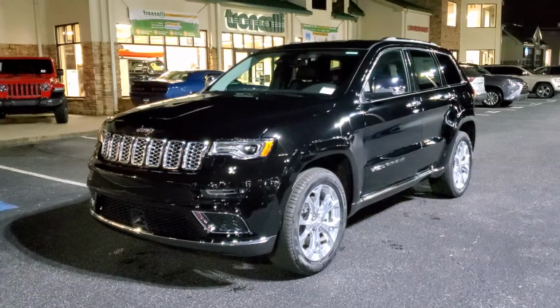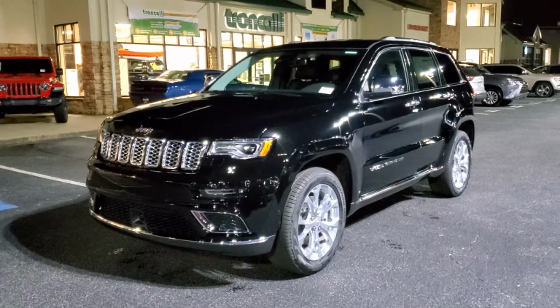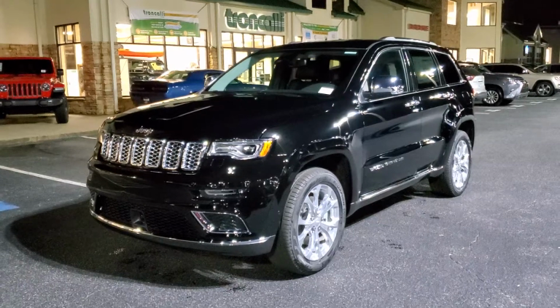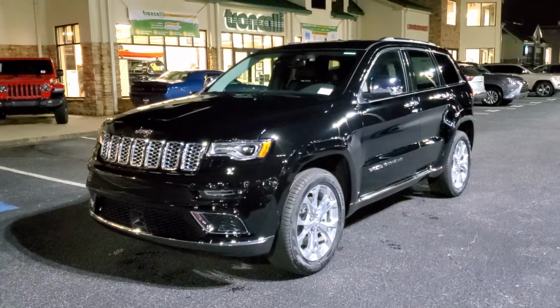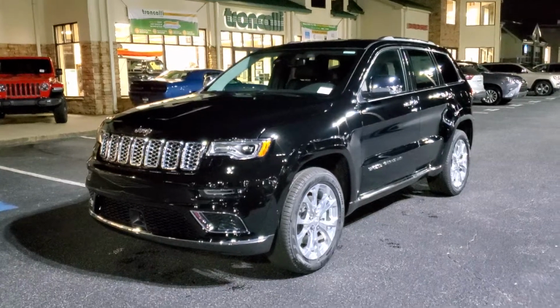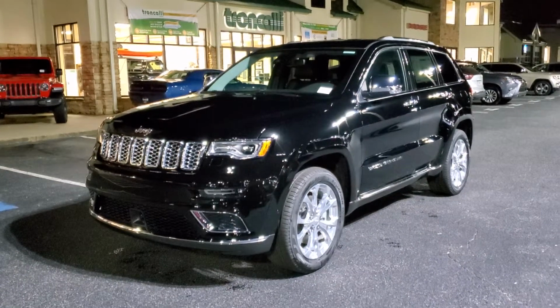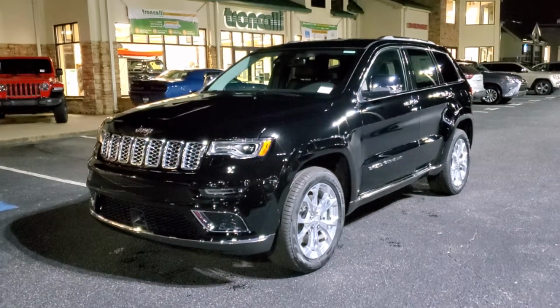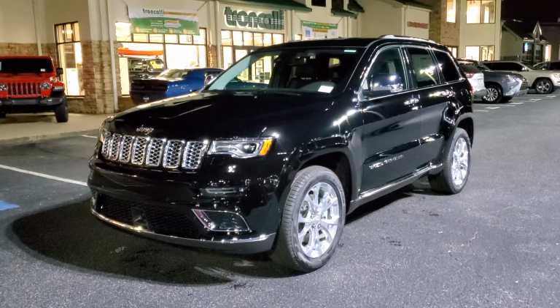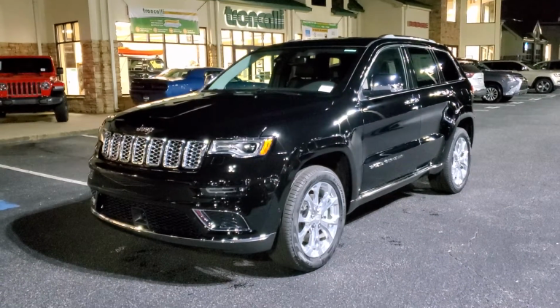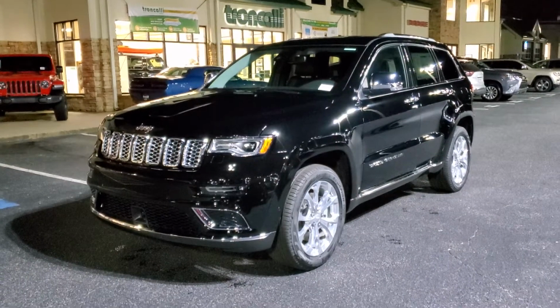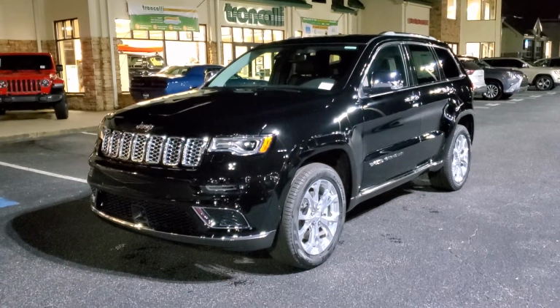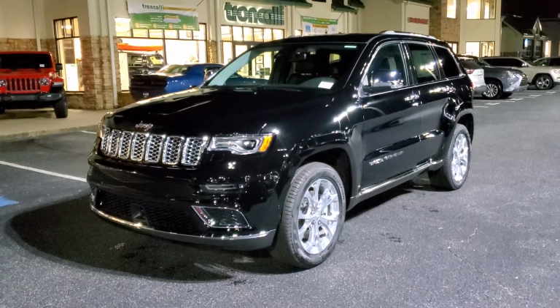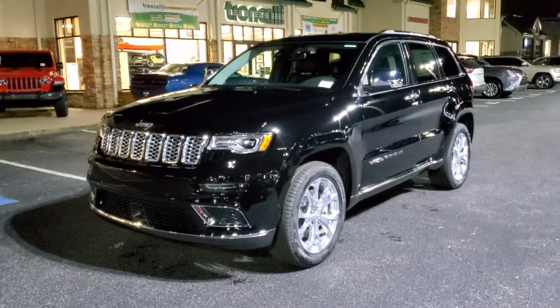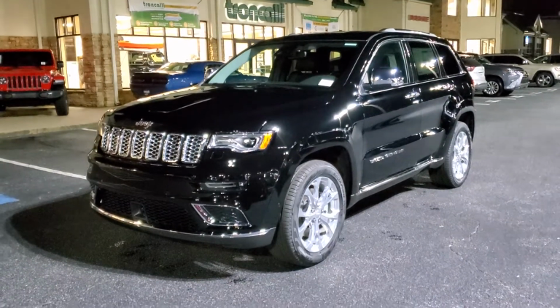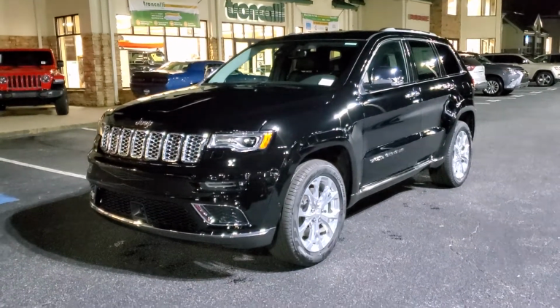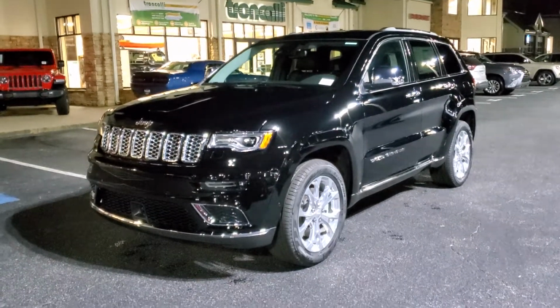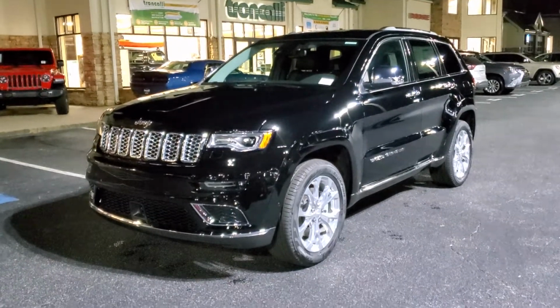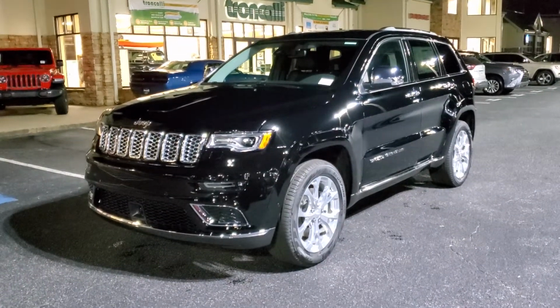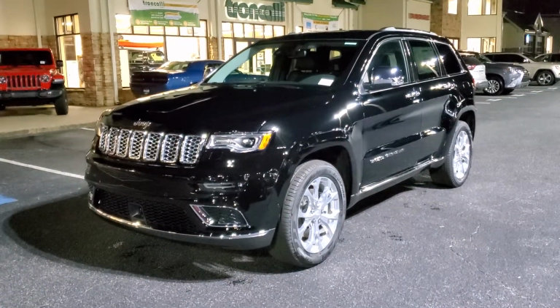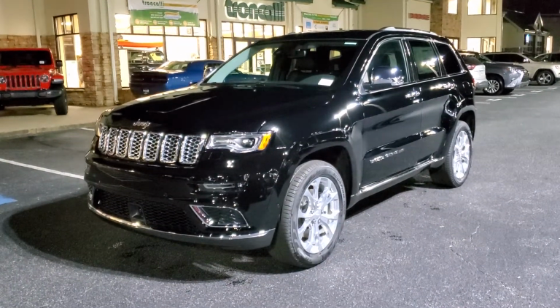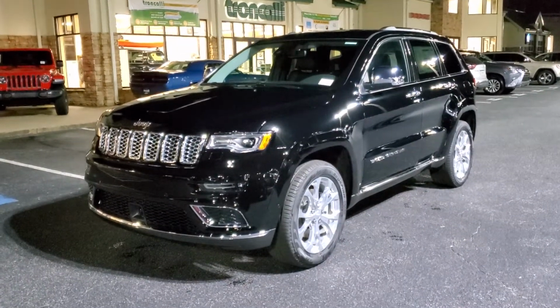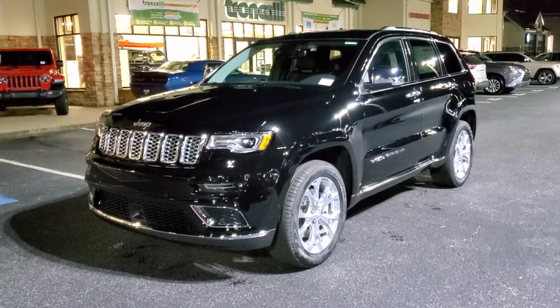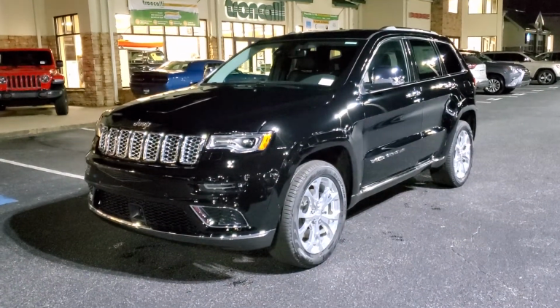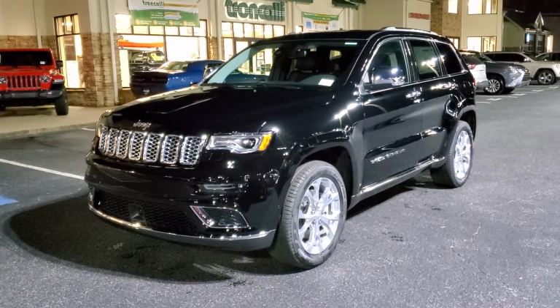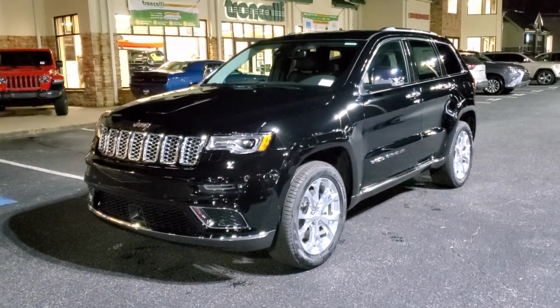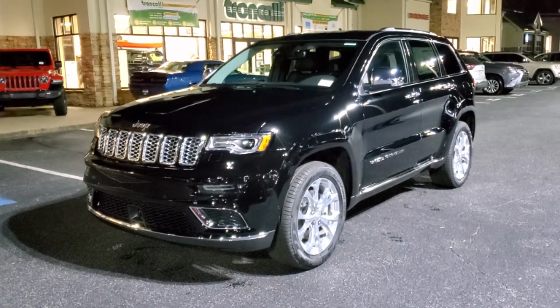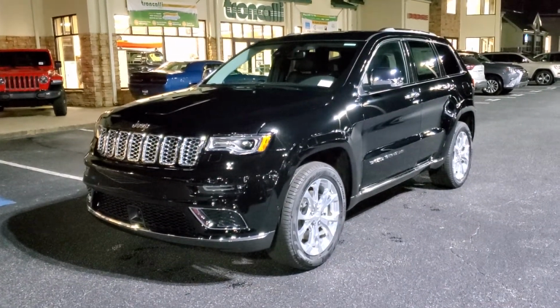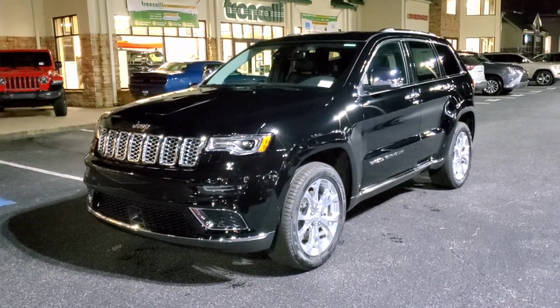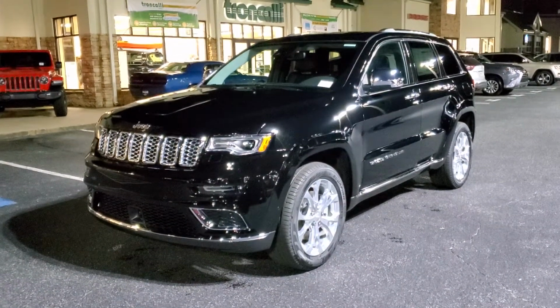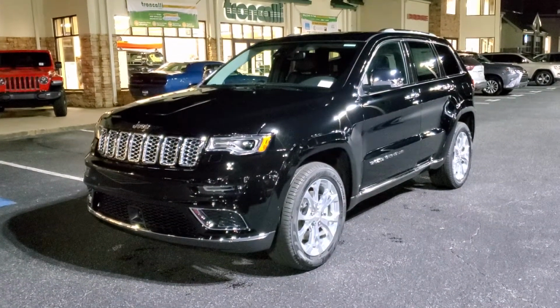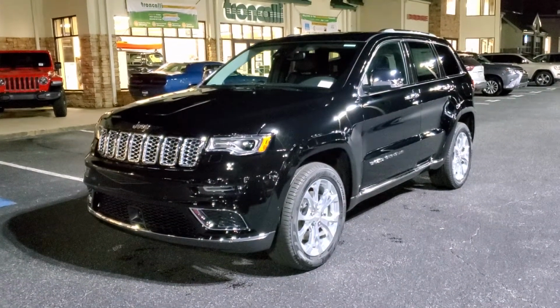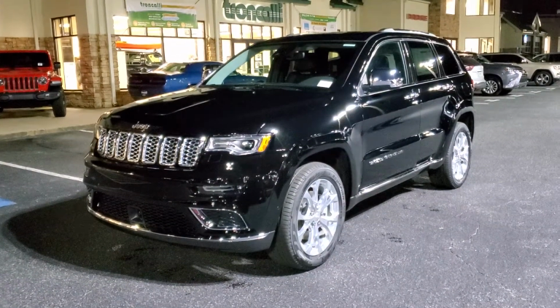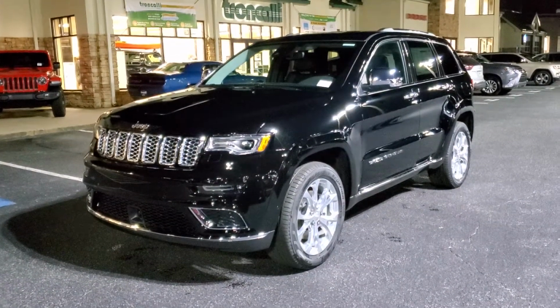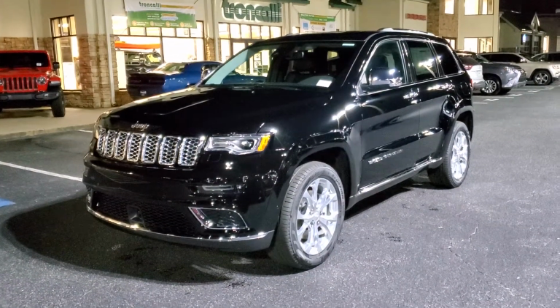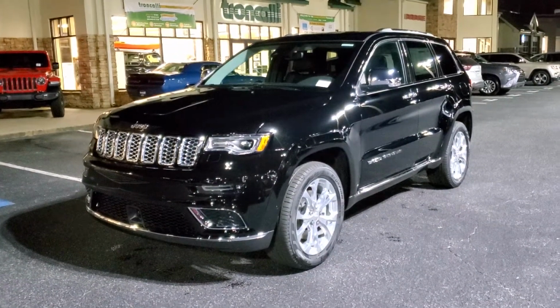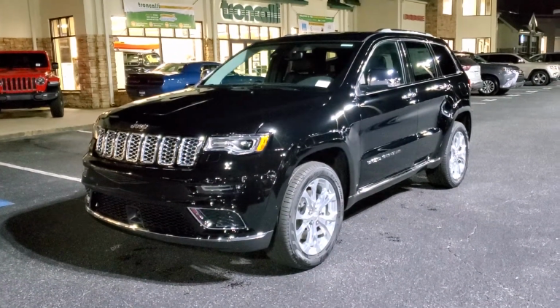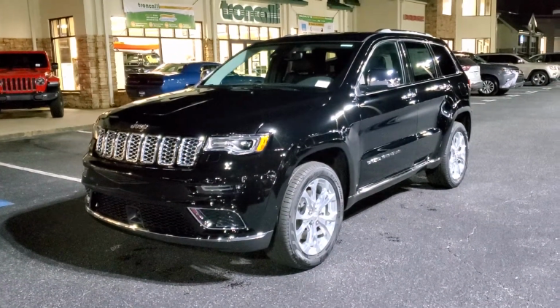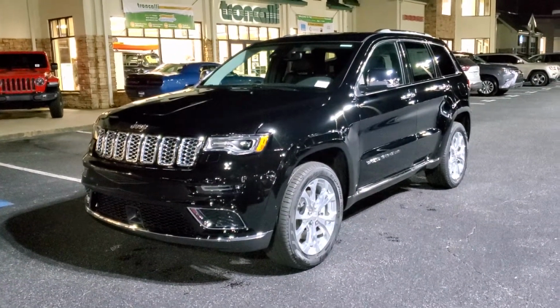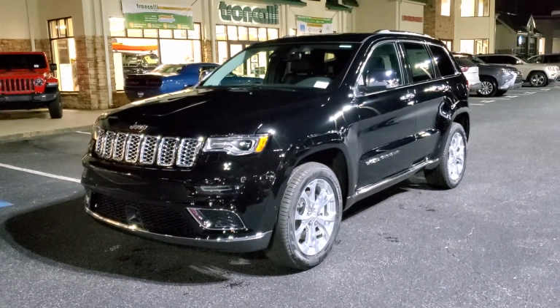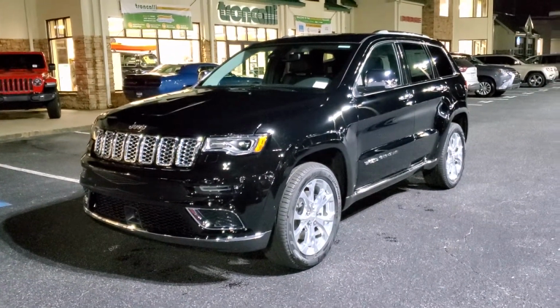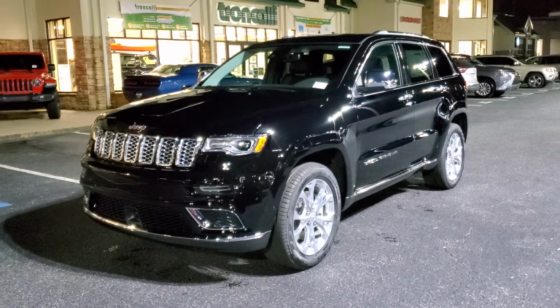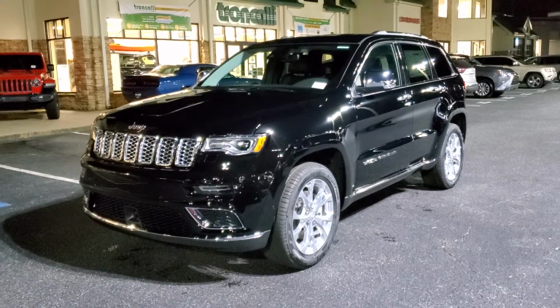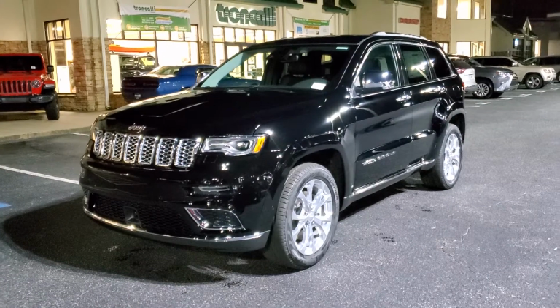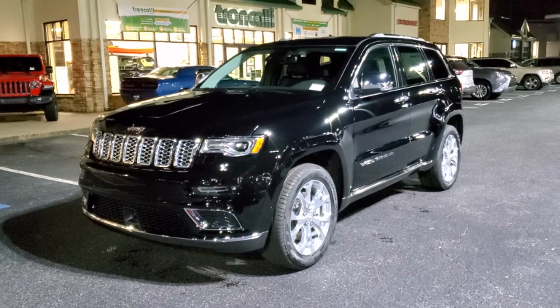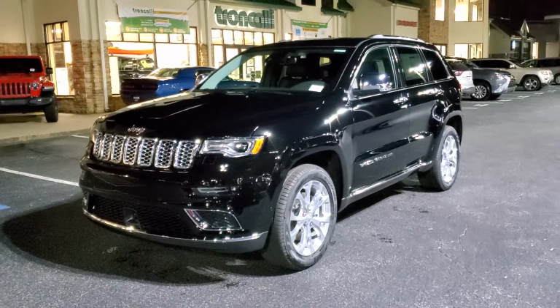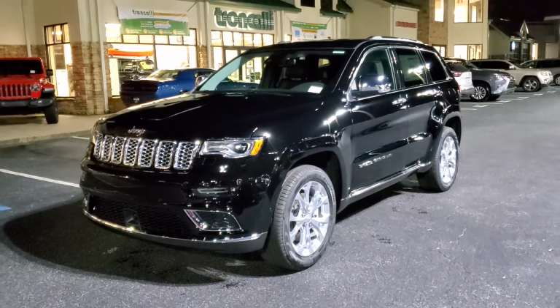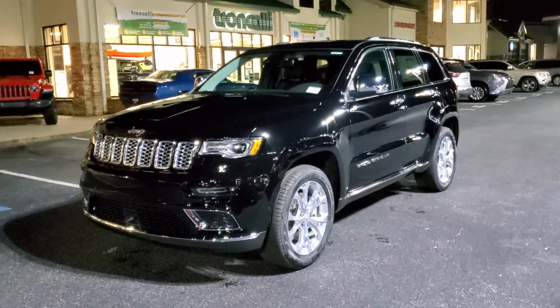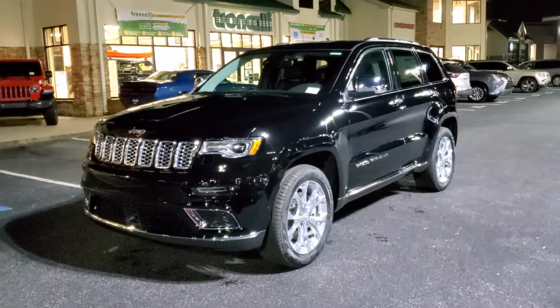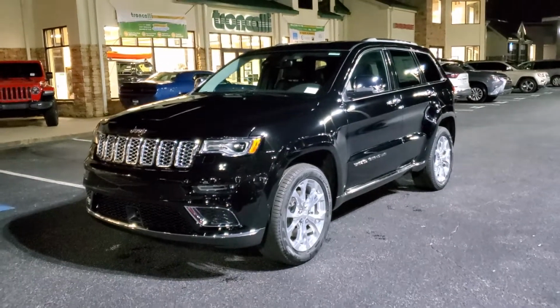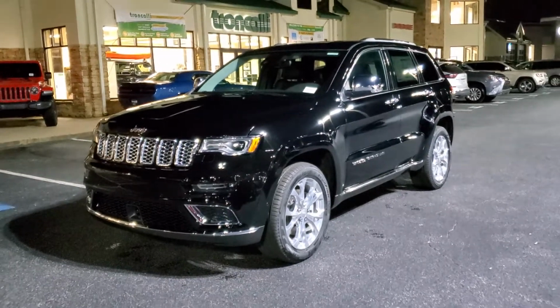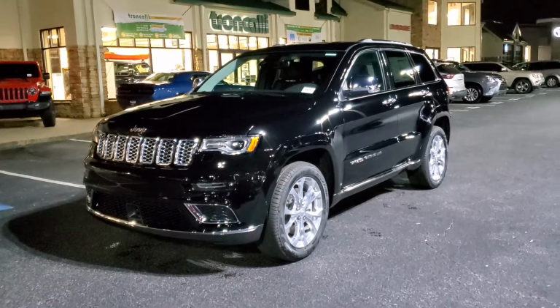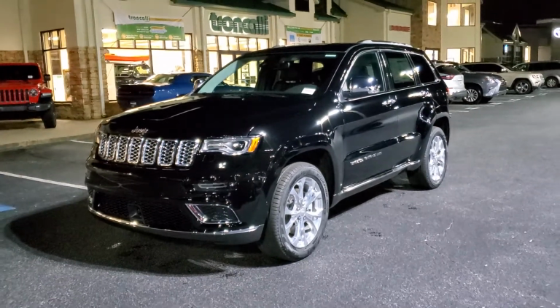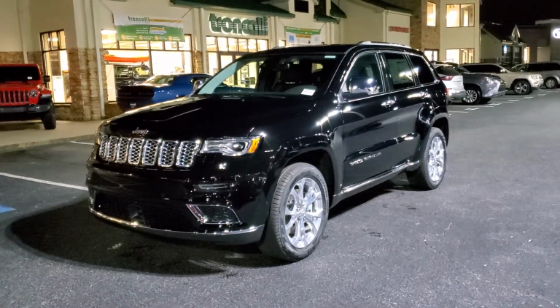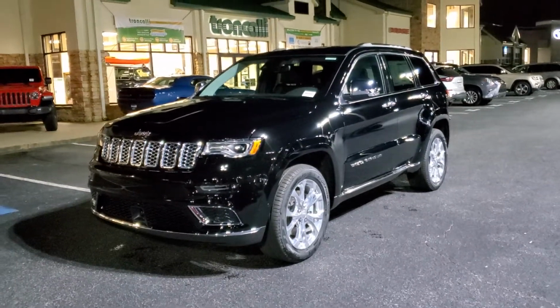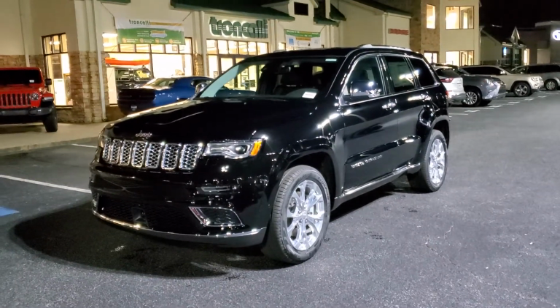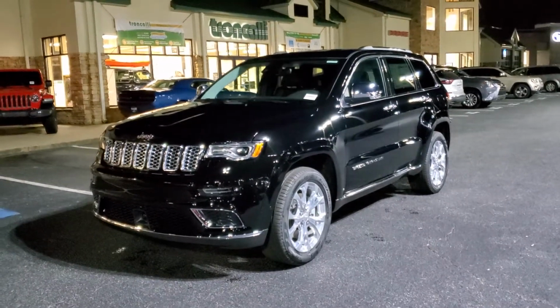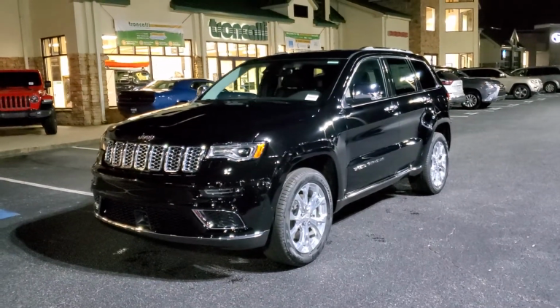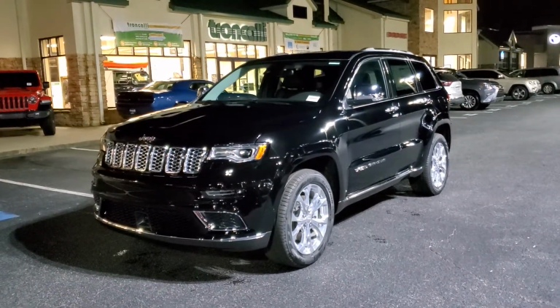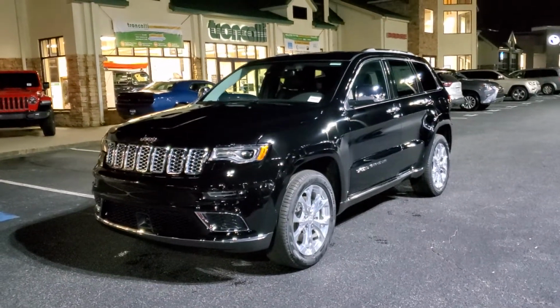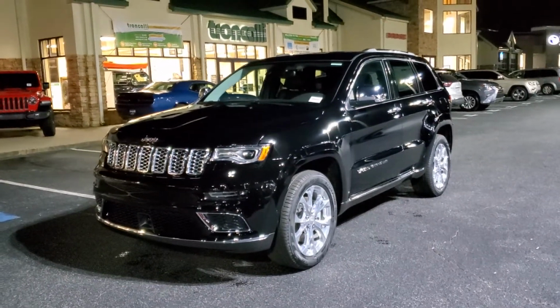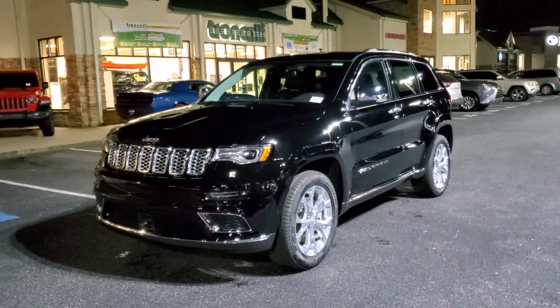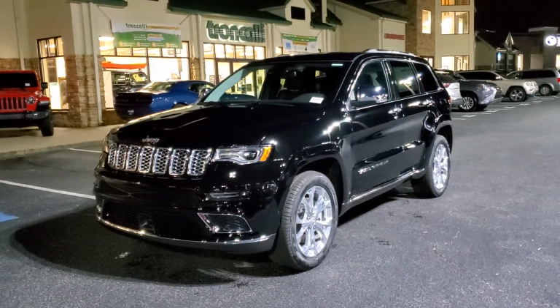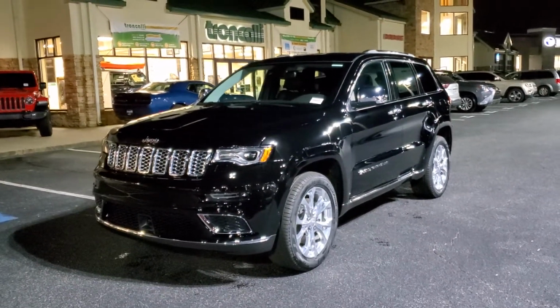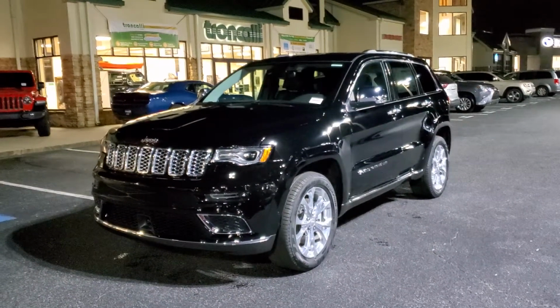Hey everybody, Tyler here at Troncalli Chrysler Dodge Jeep Ram in Cumming, Georgia, and I'm out here with this Grand Cherokee Summit. It's a brand new one, a 2020.